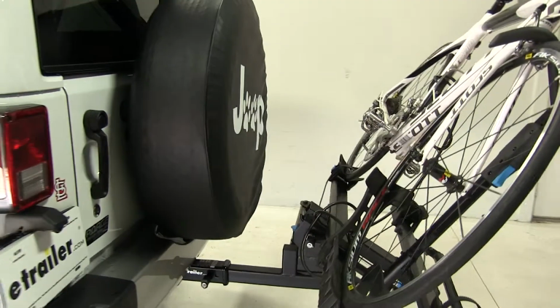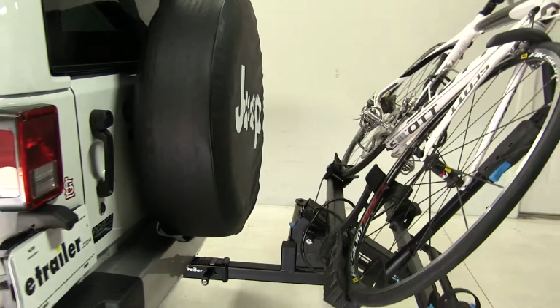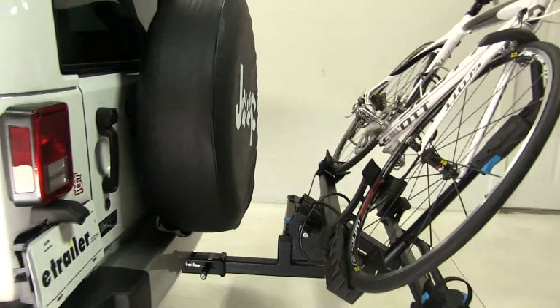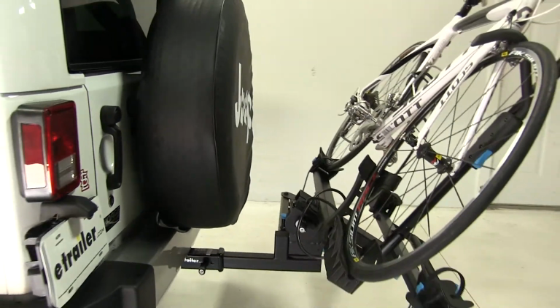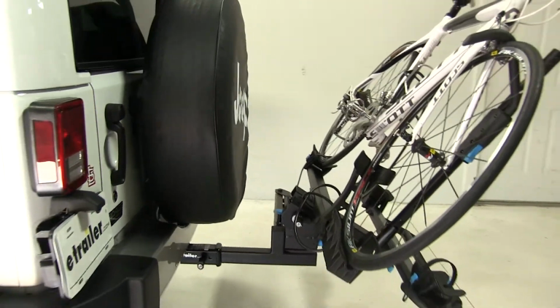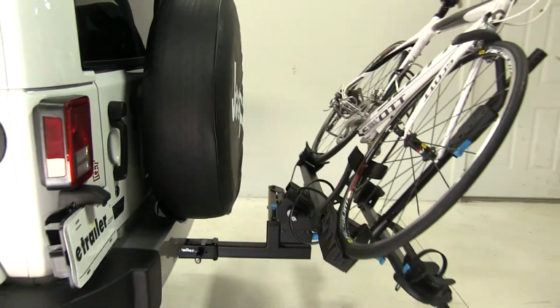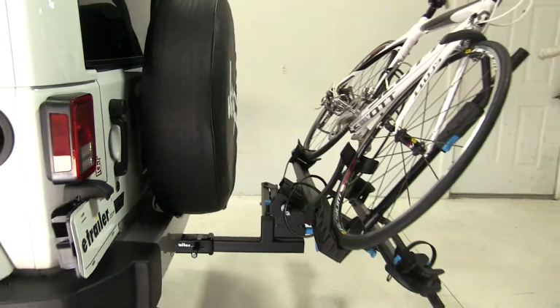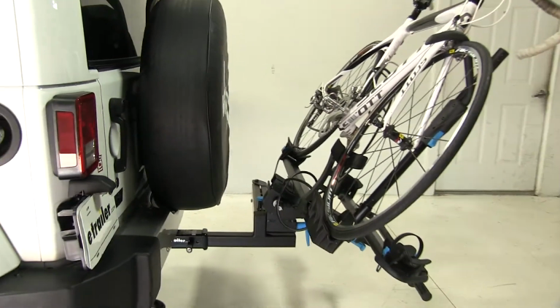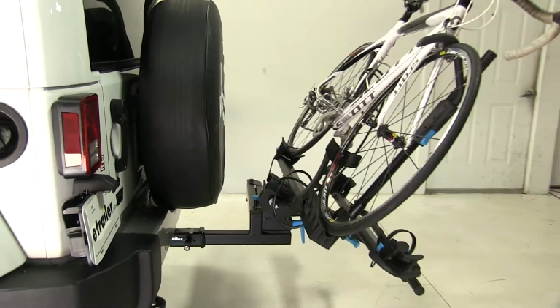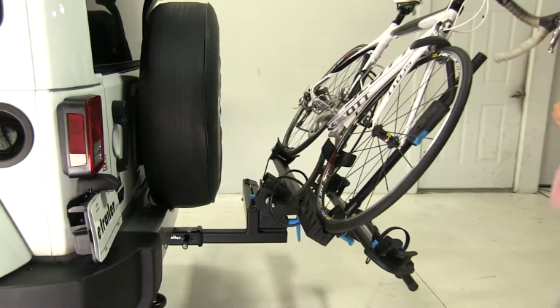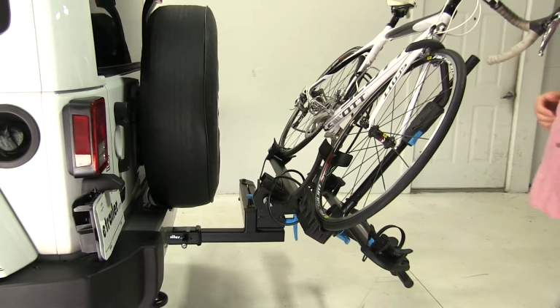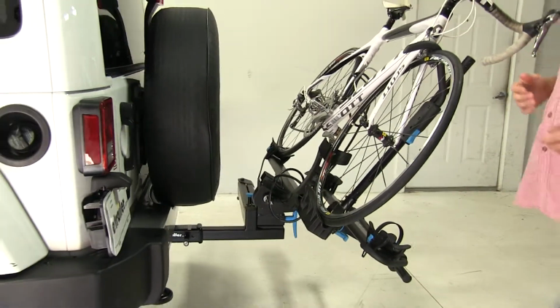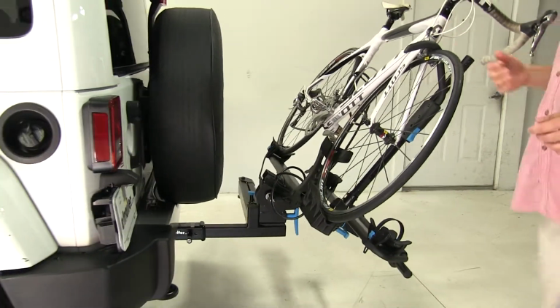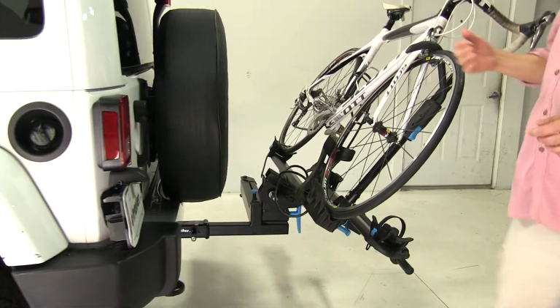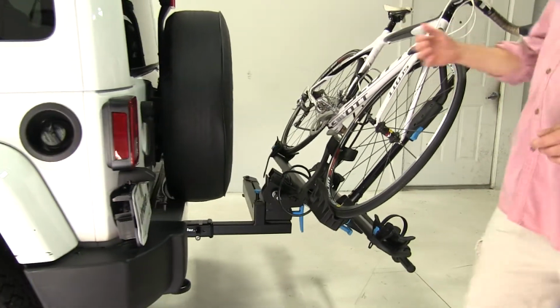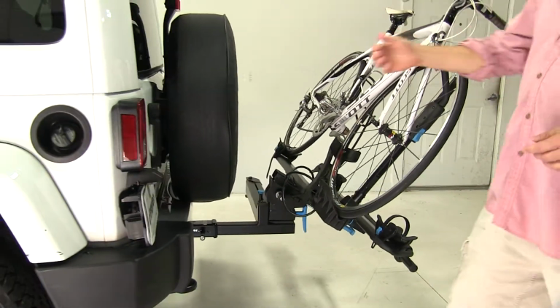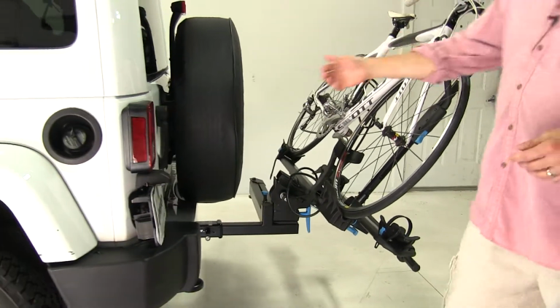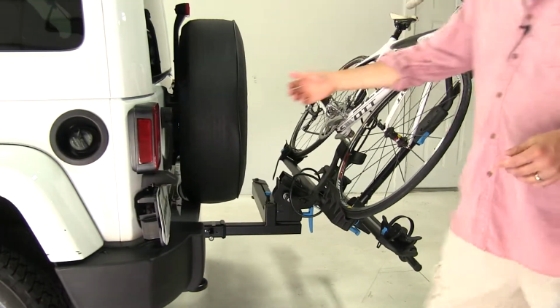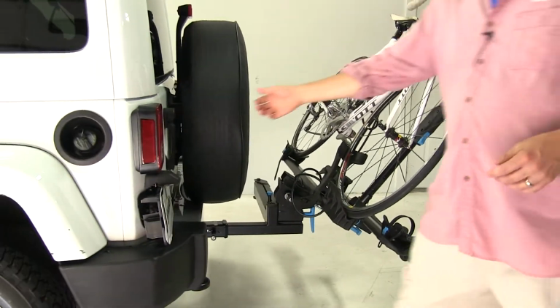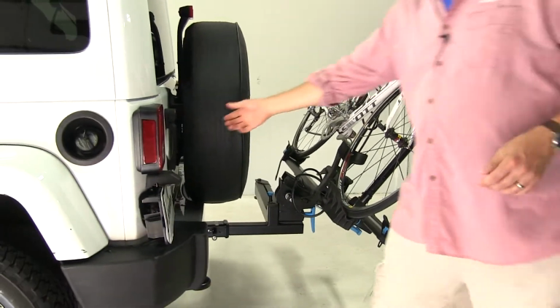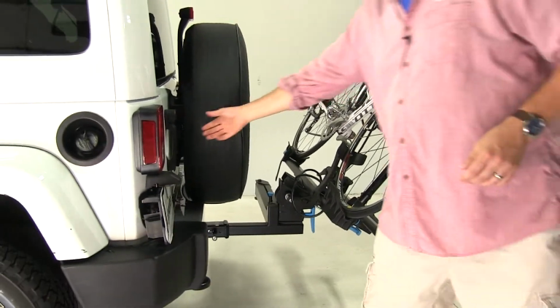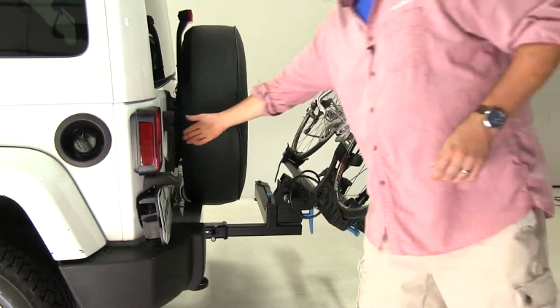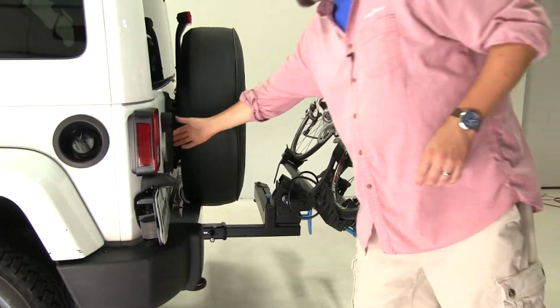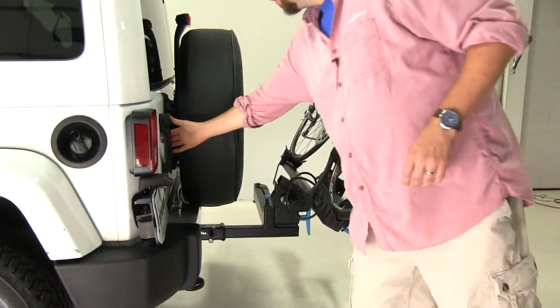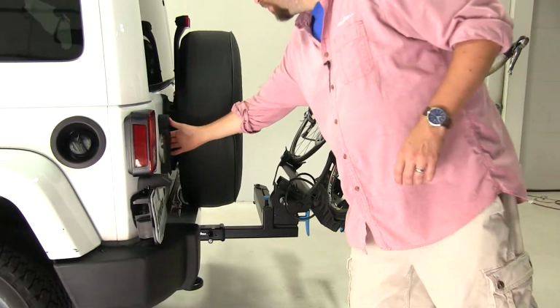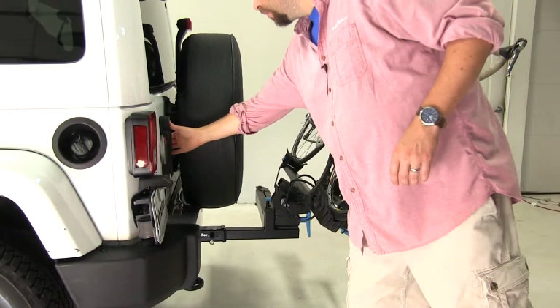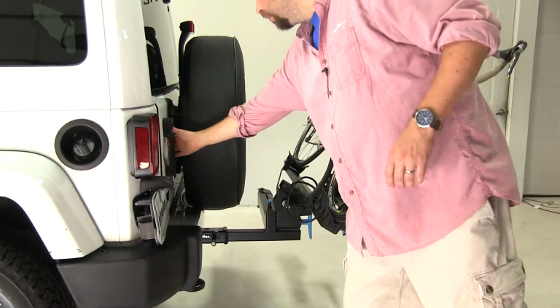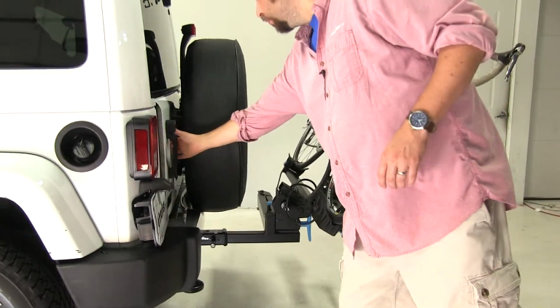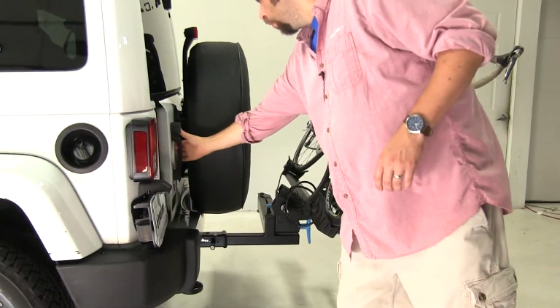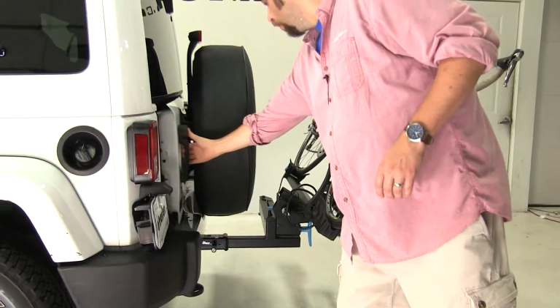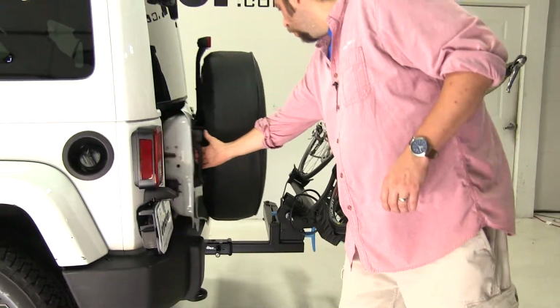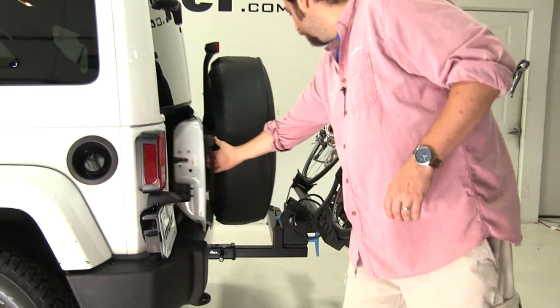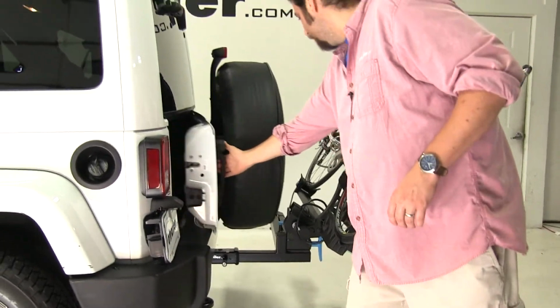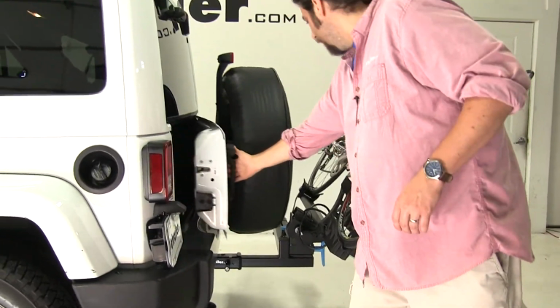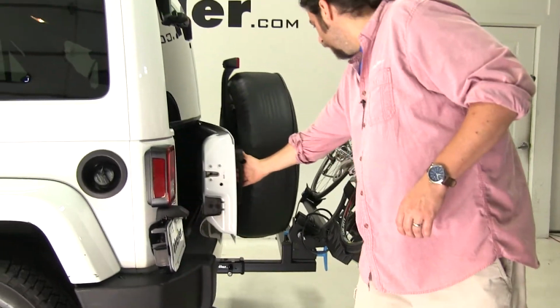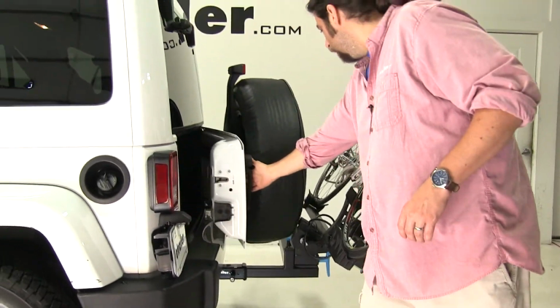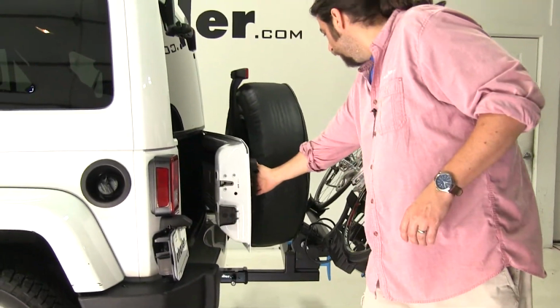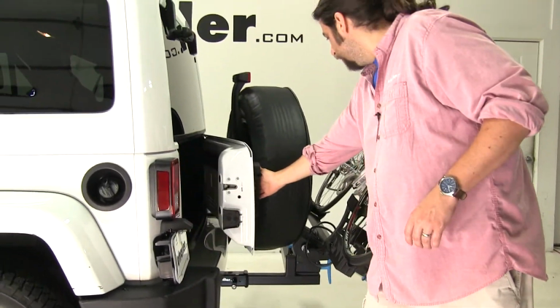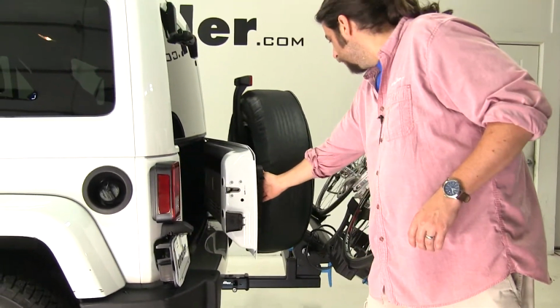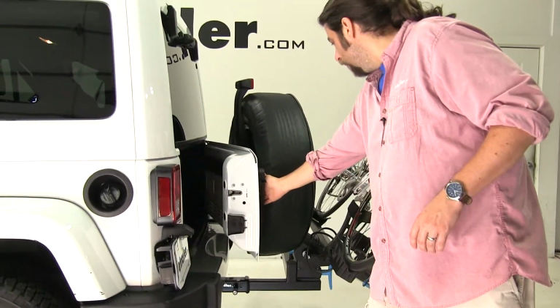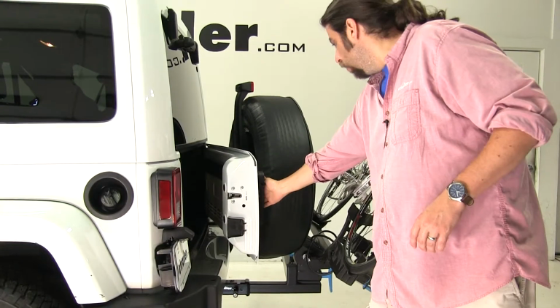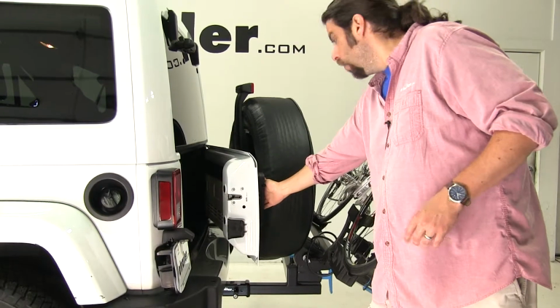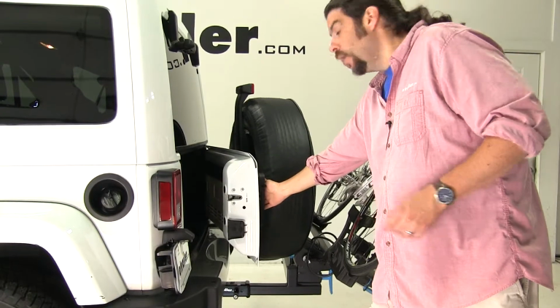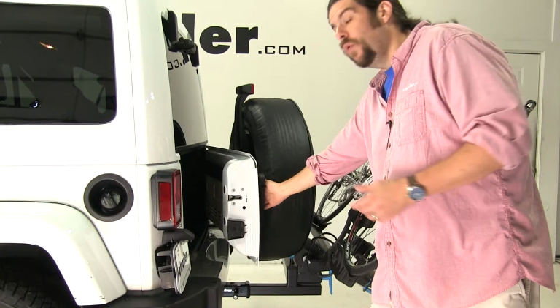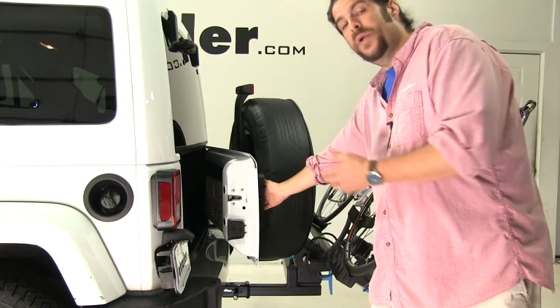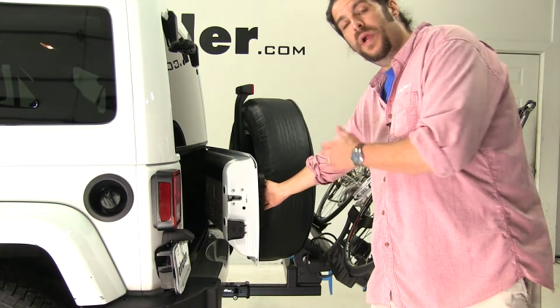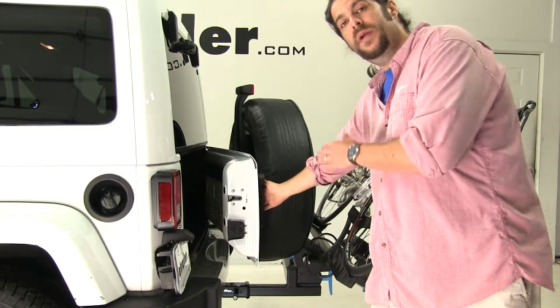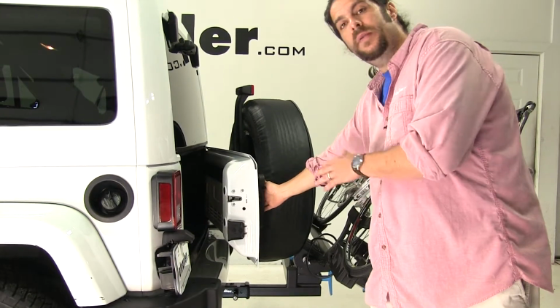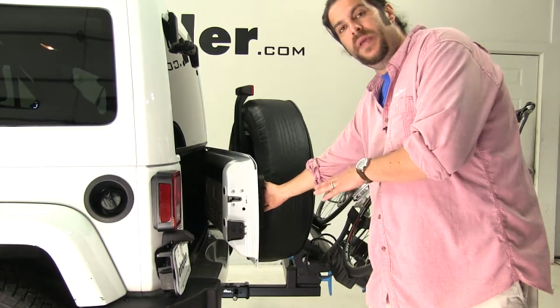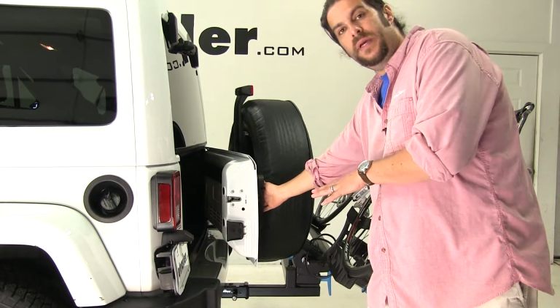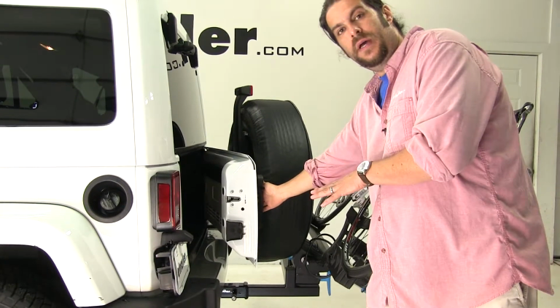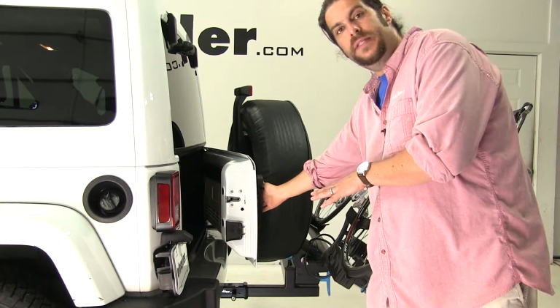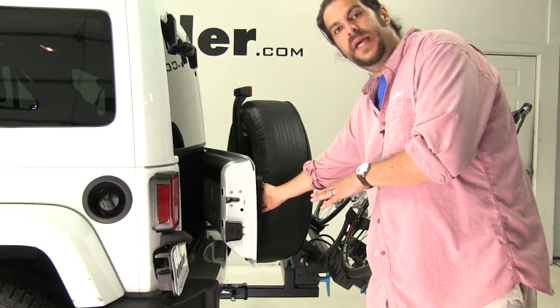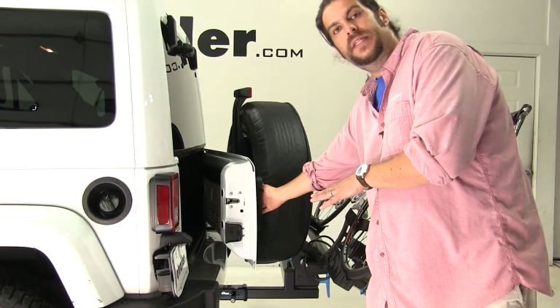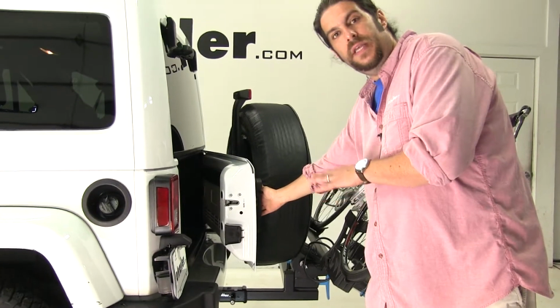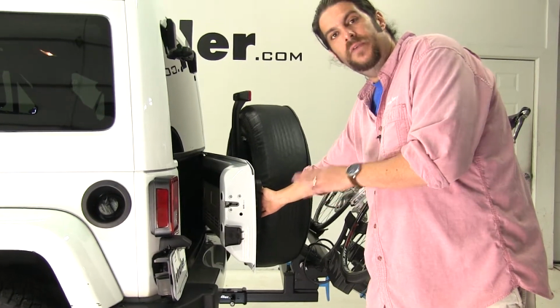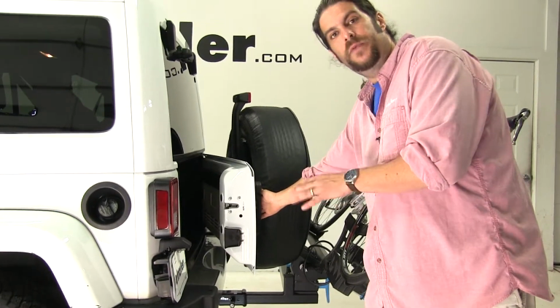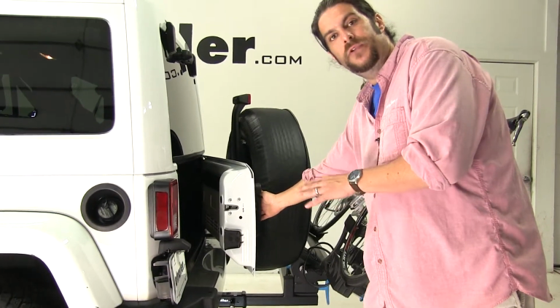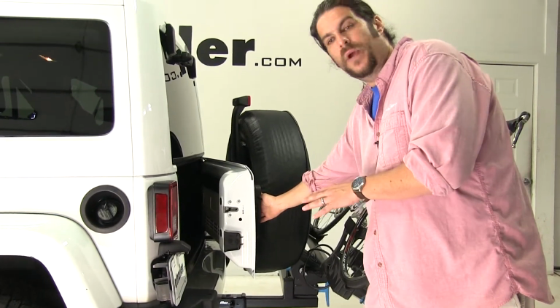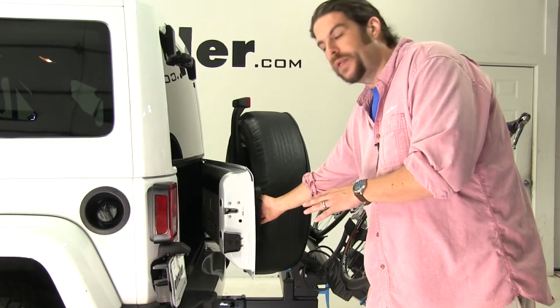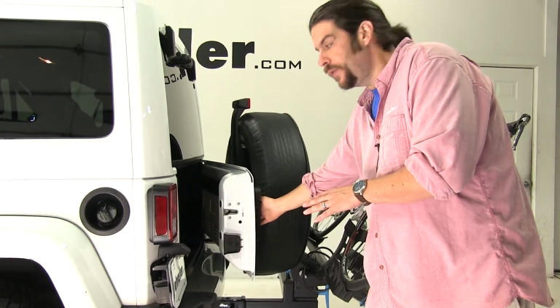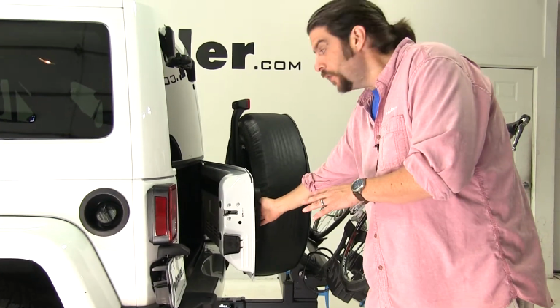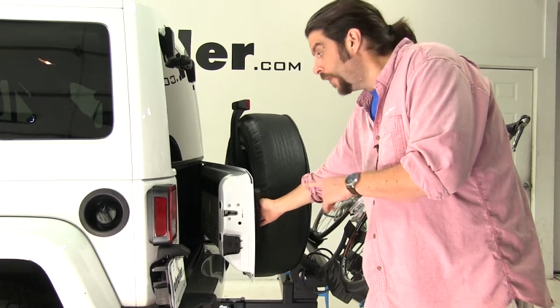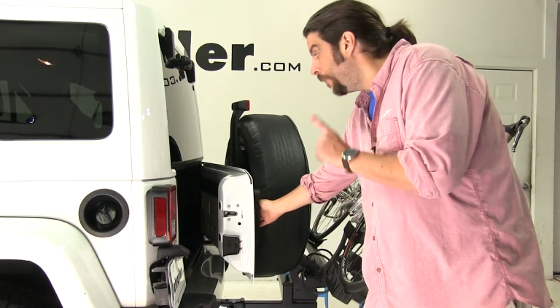Unfortunately, with the Wrangler, since the door opens out like so, we are going to make contact if we try to do that.